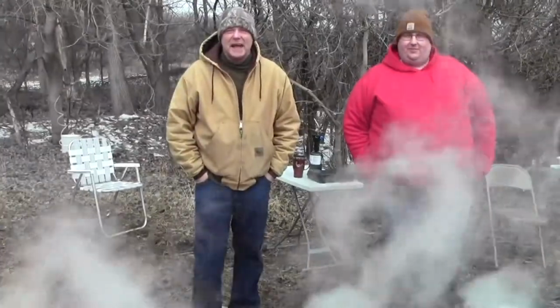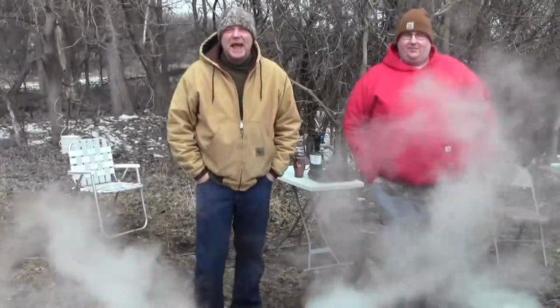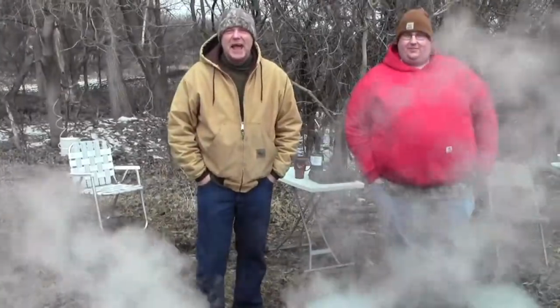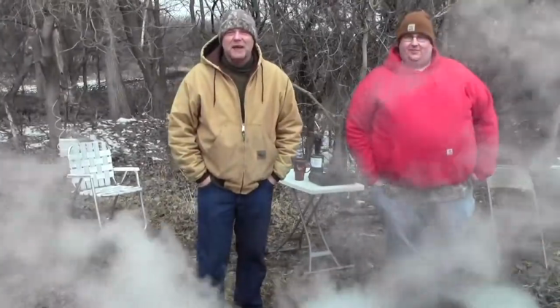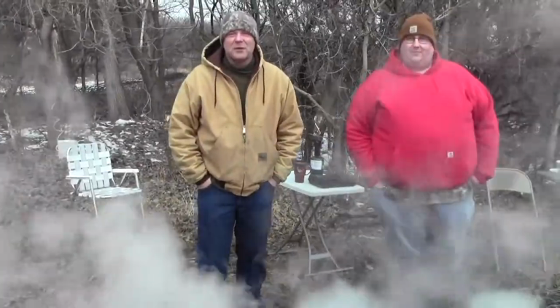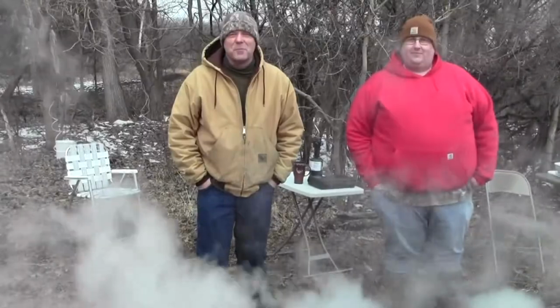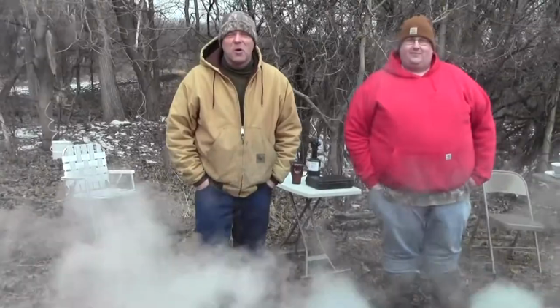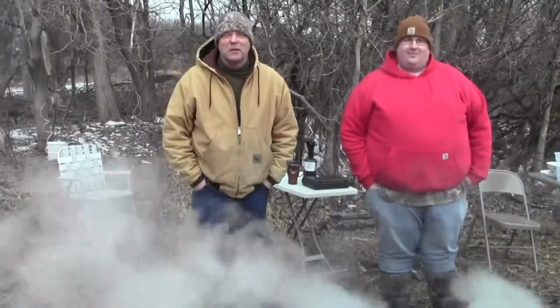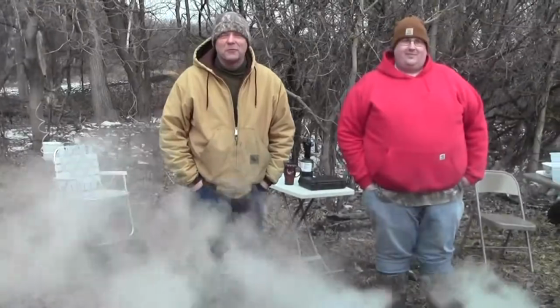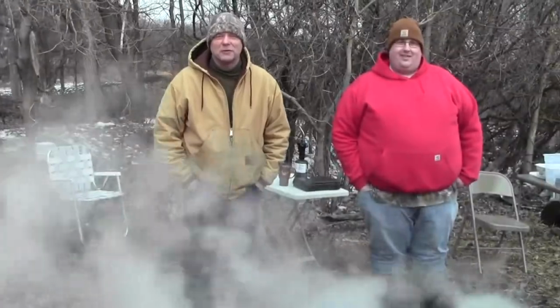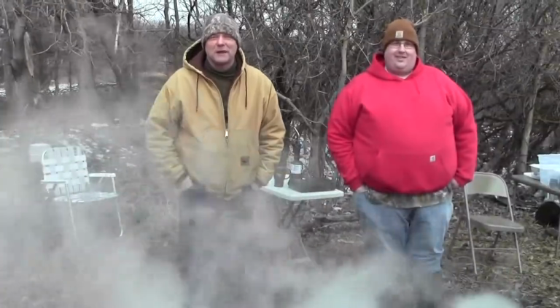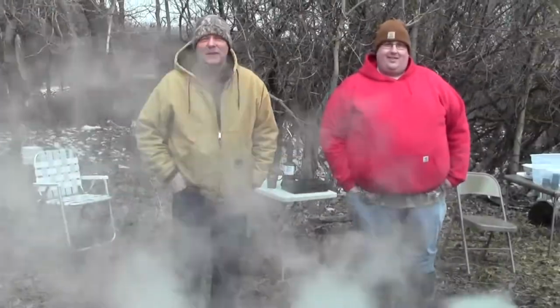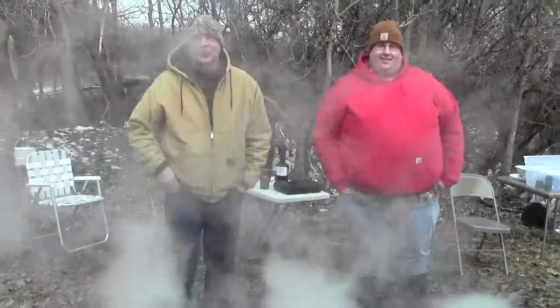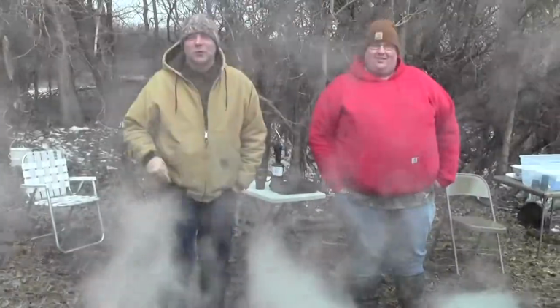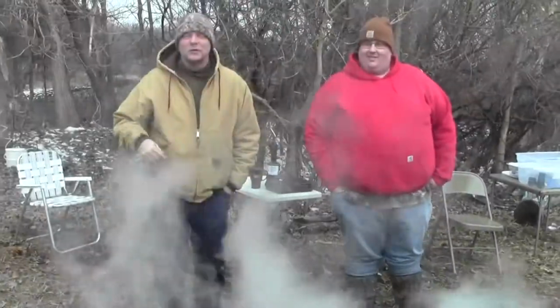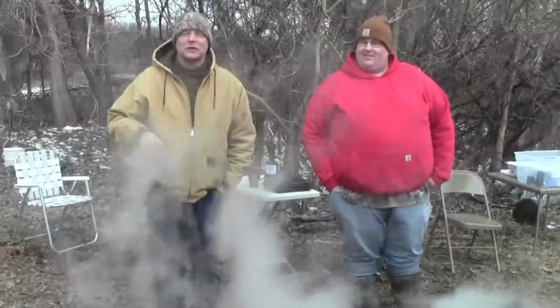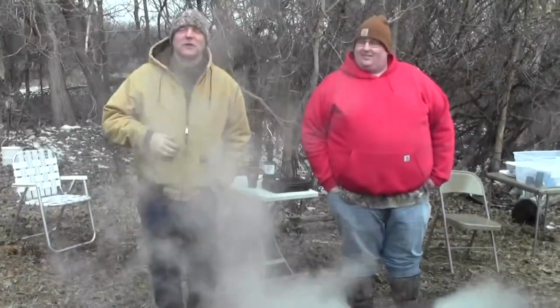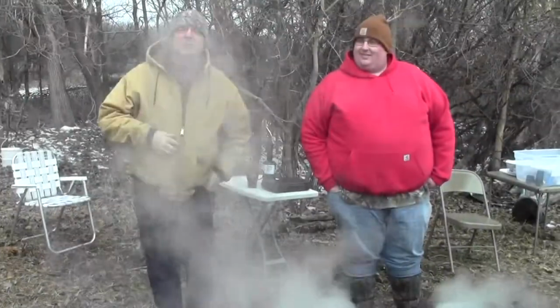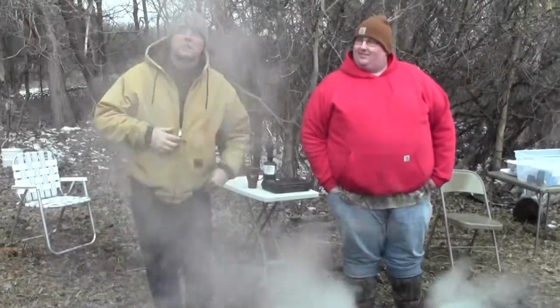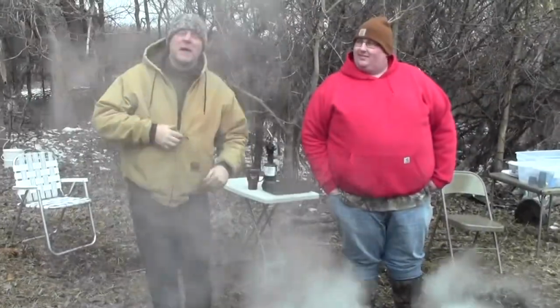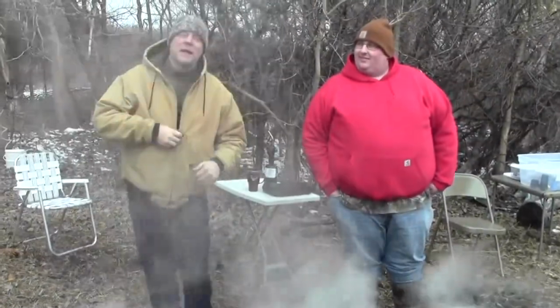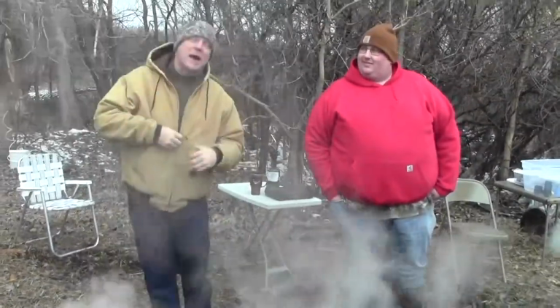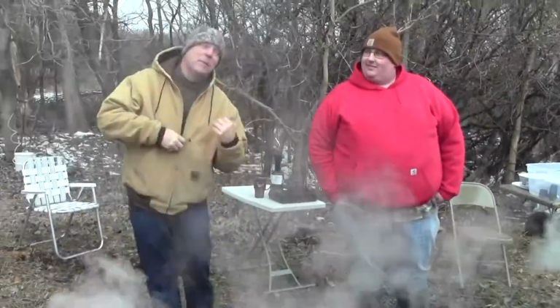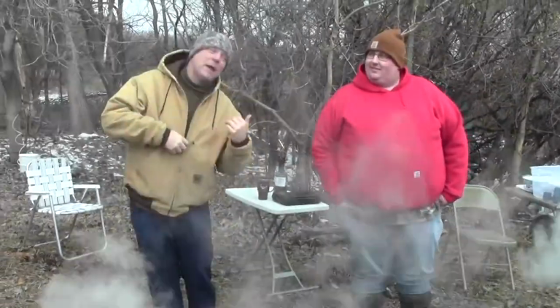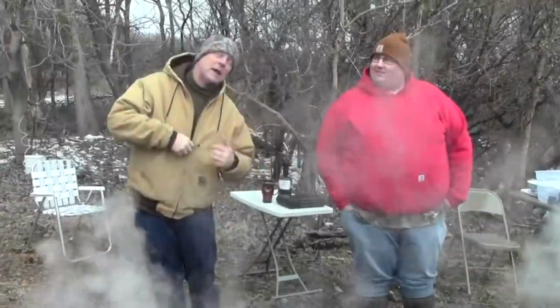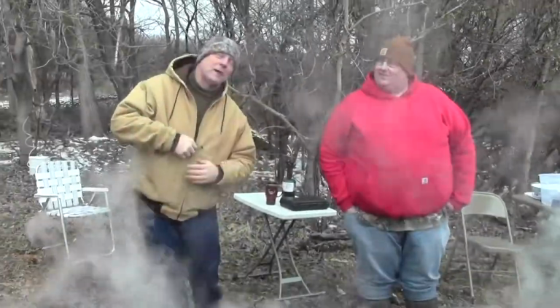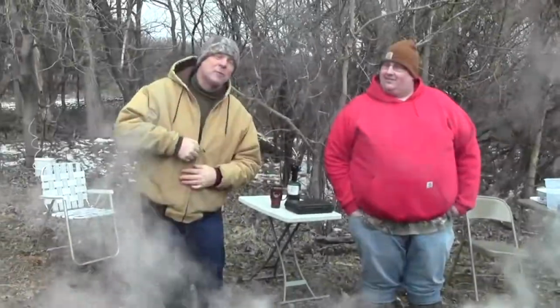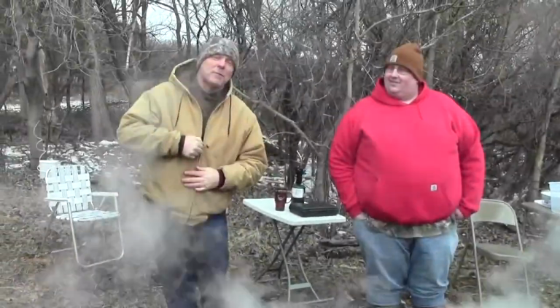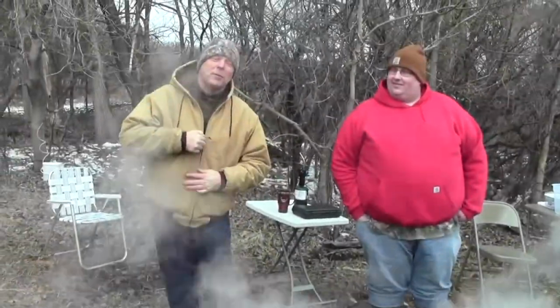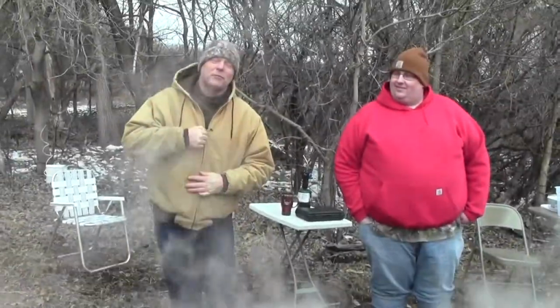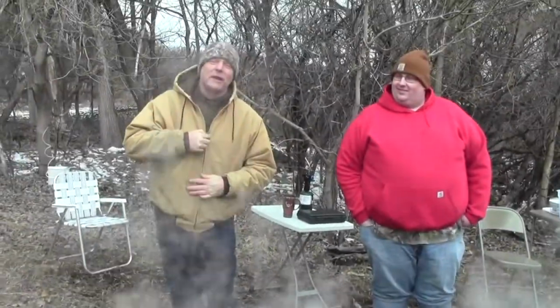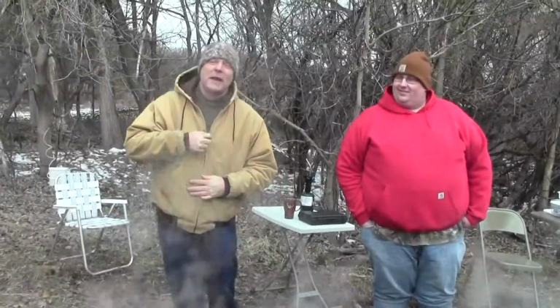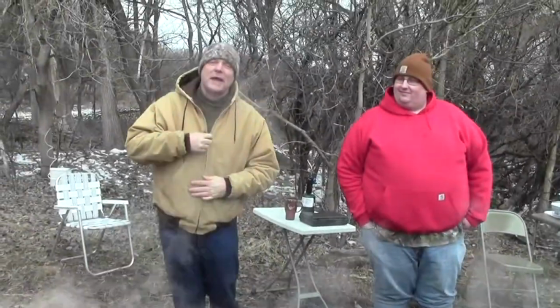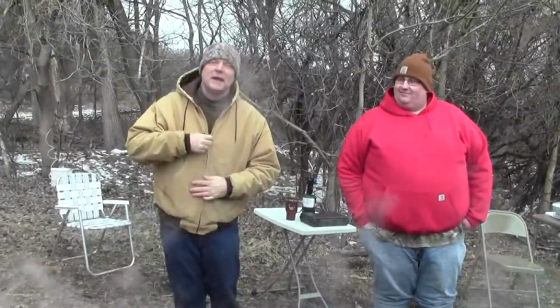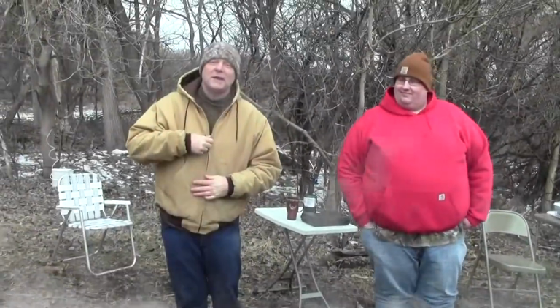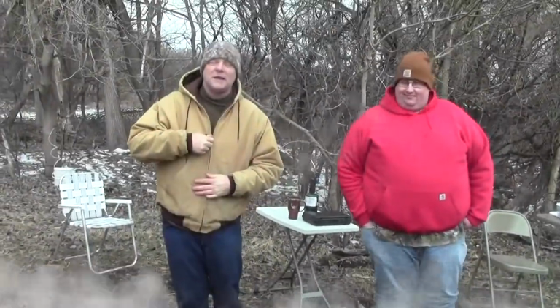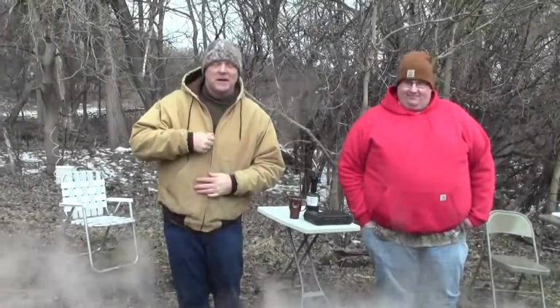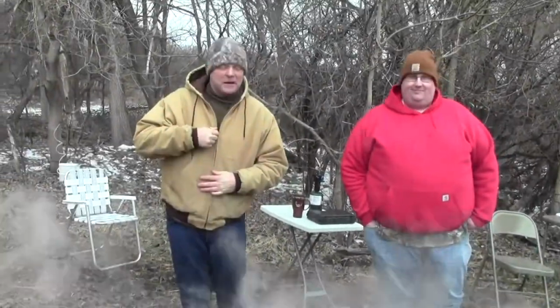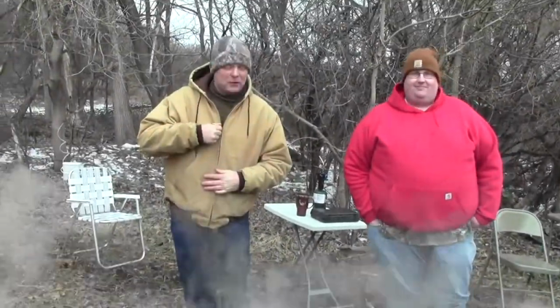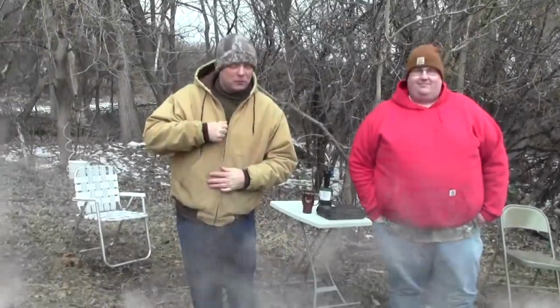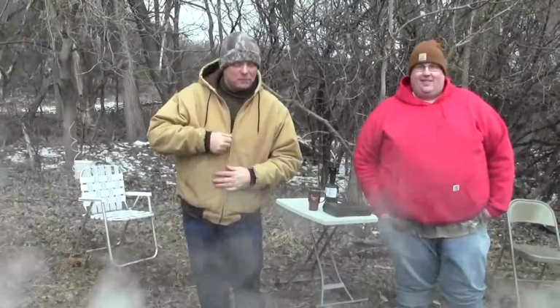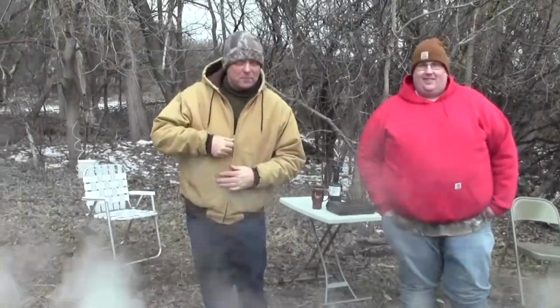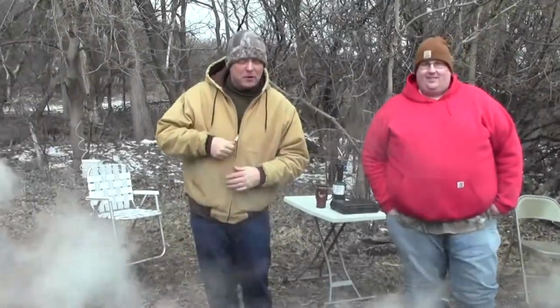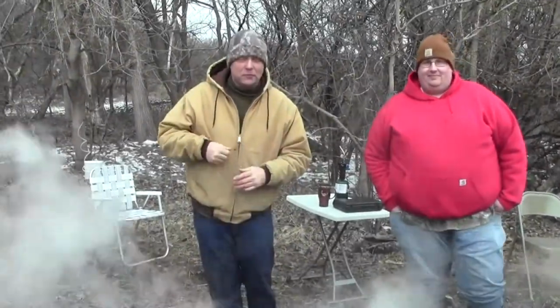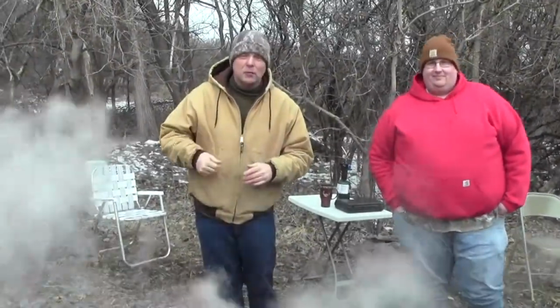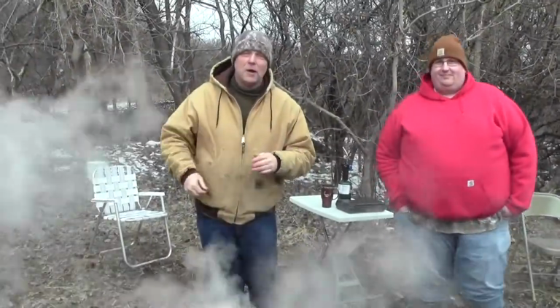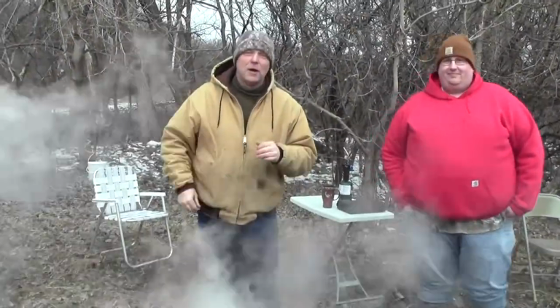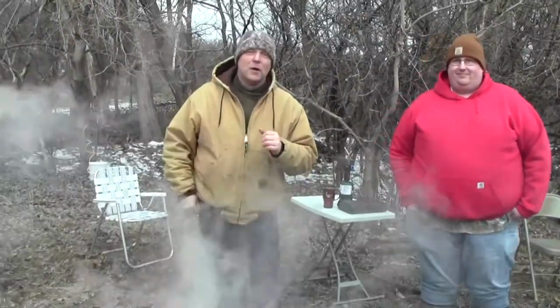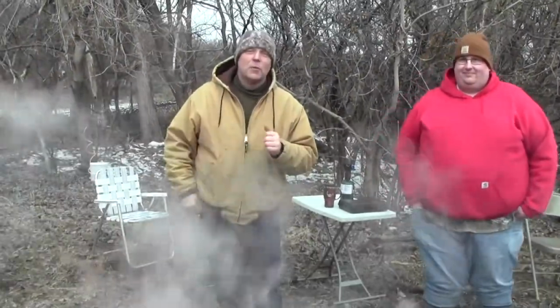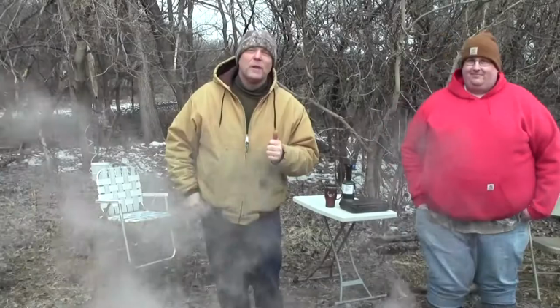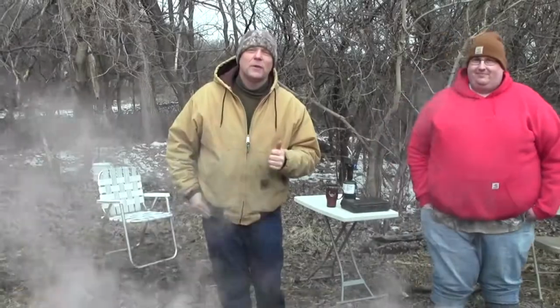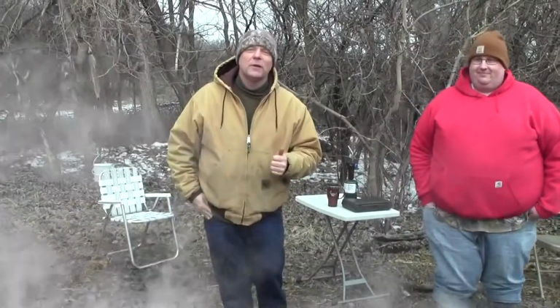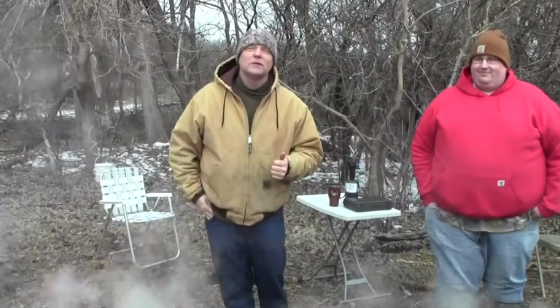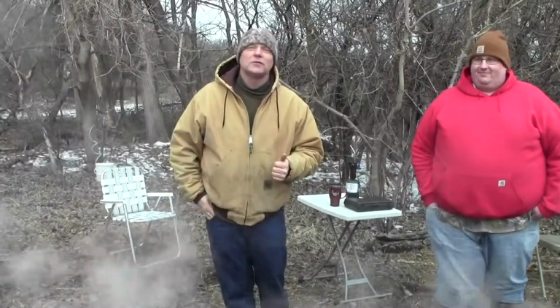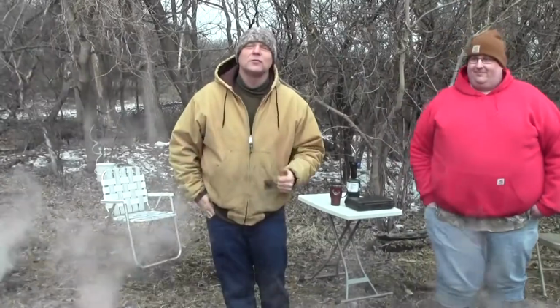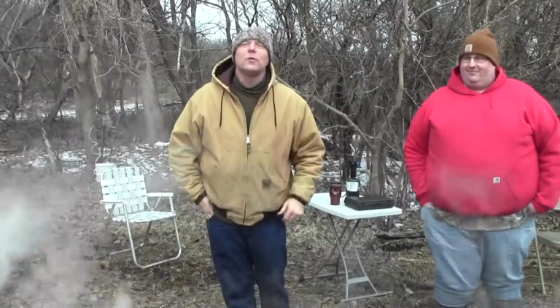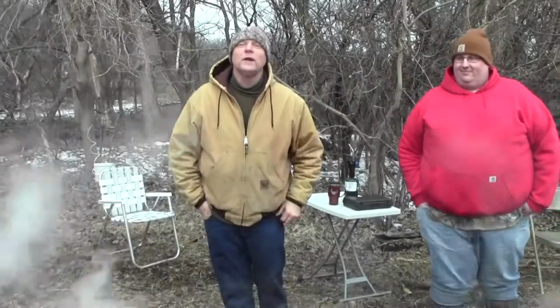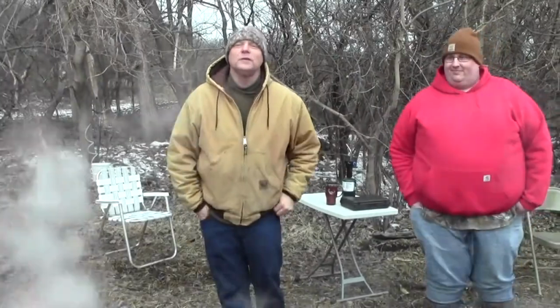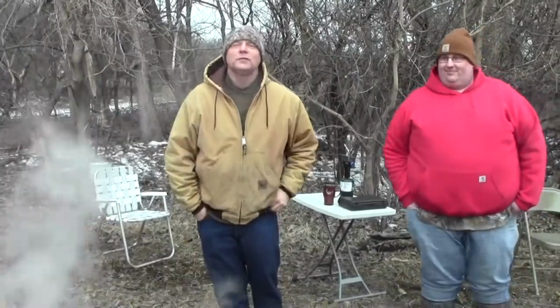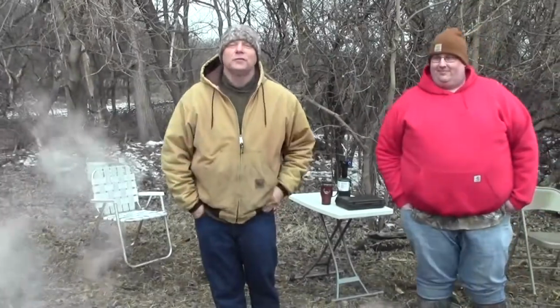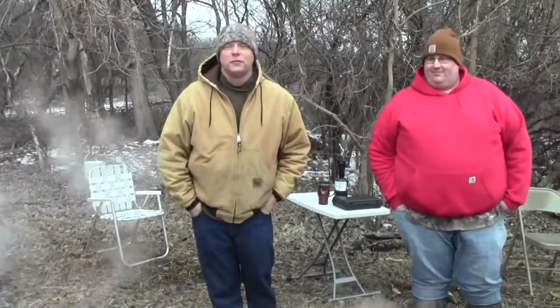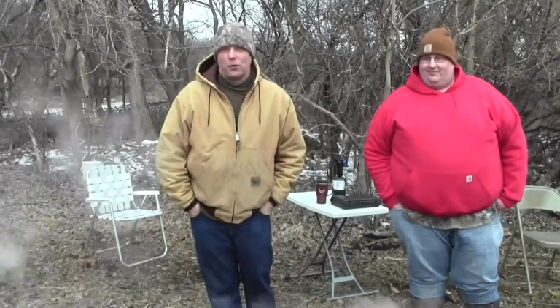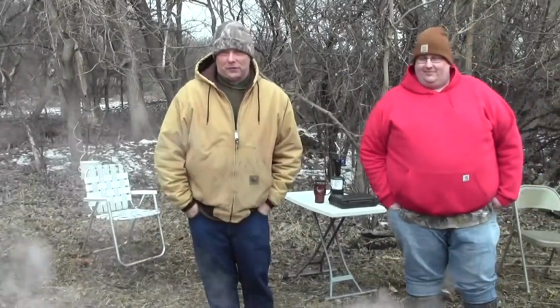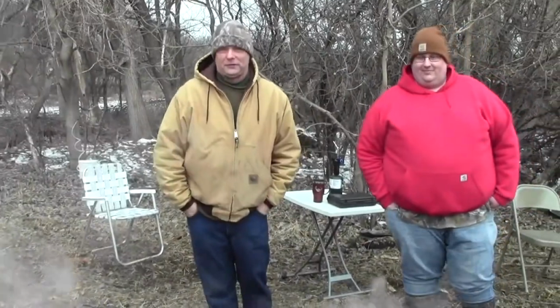Hey! Good morning, First Light Outdoors. It's Uncle Ben. I'm hanging out with my friend Andy here, Andy Holm from Bellevue. We are in Swede's Forest,